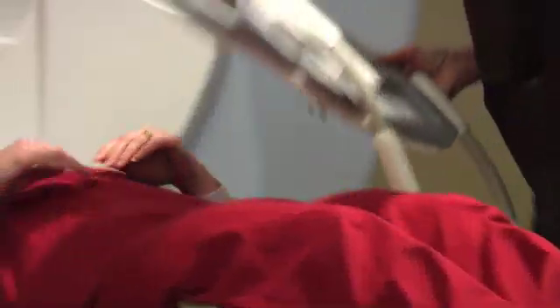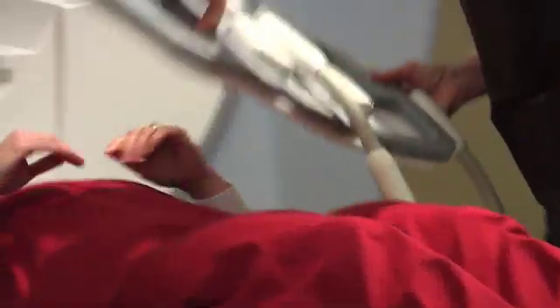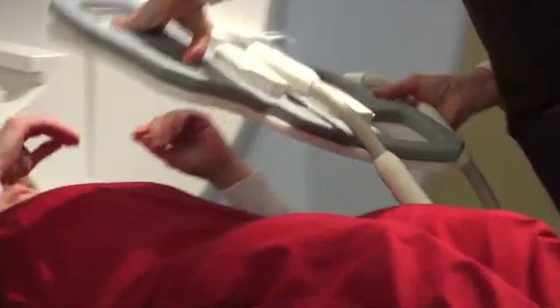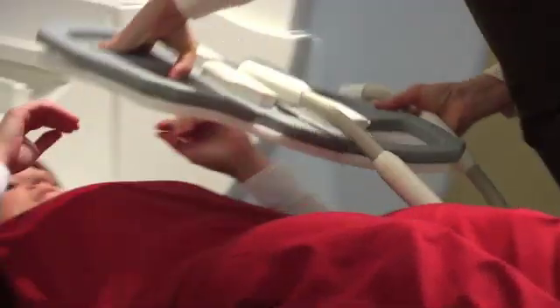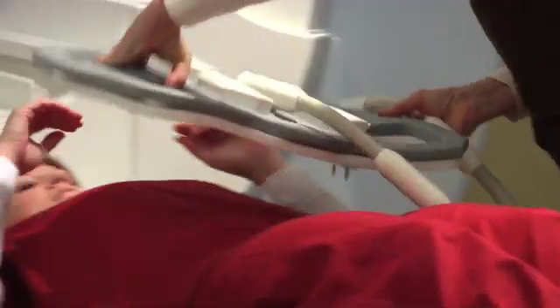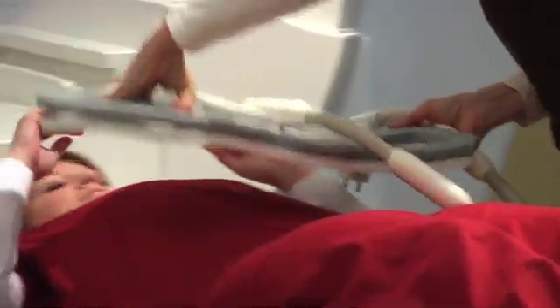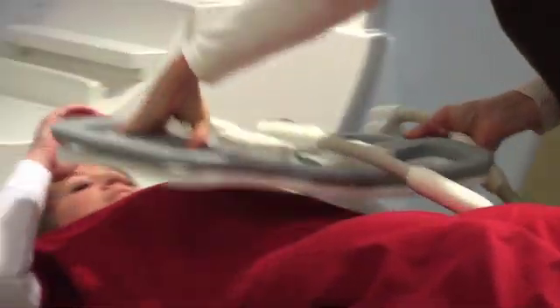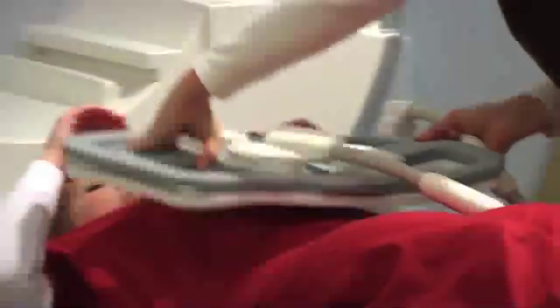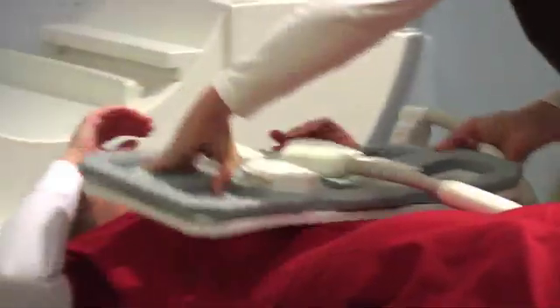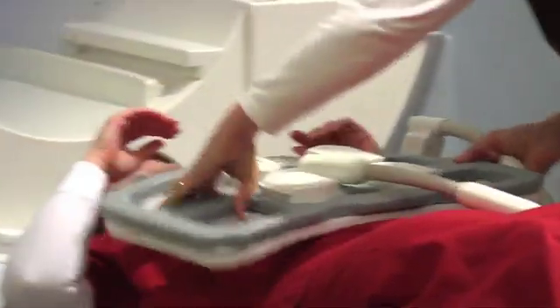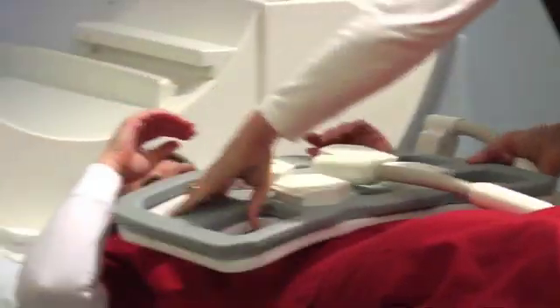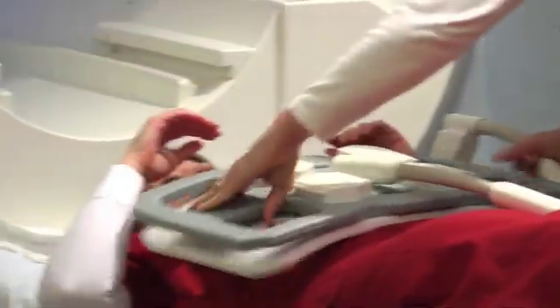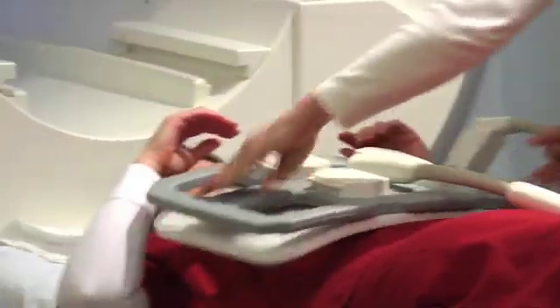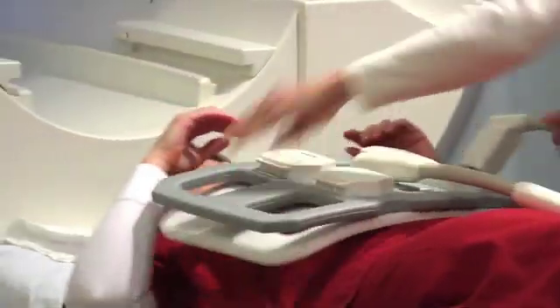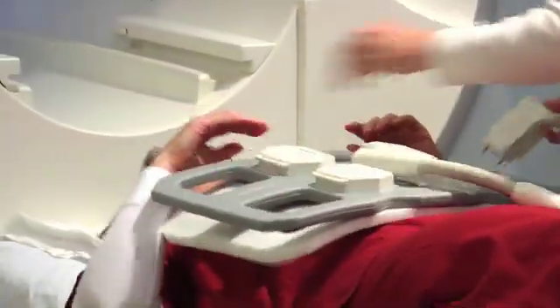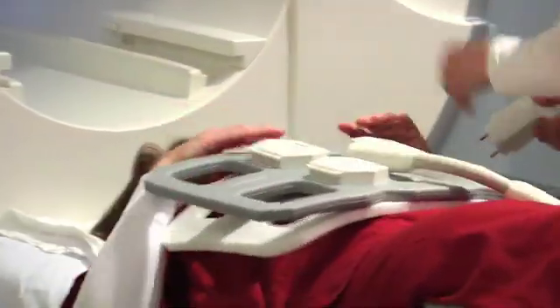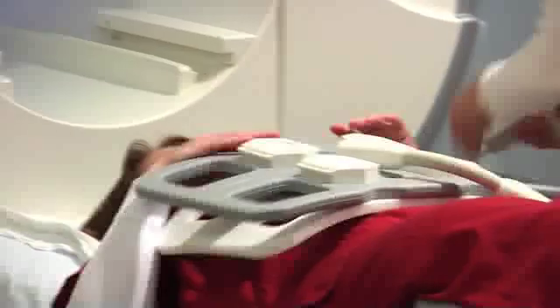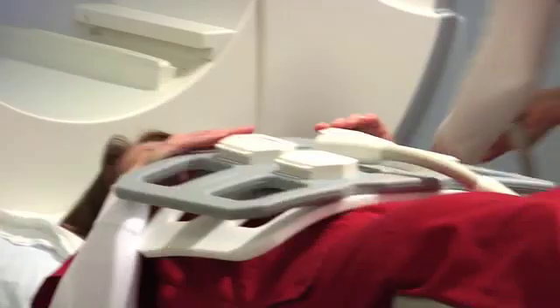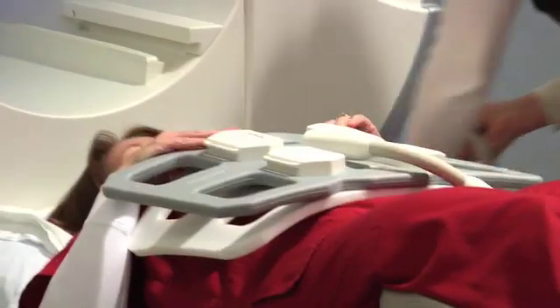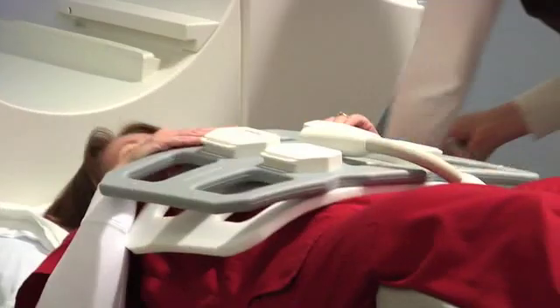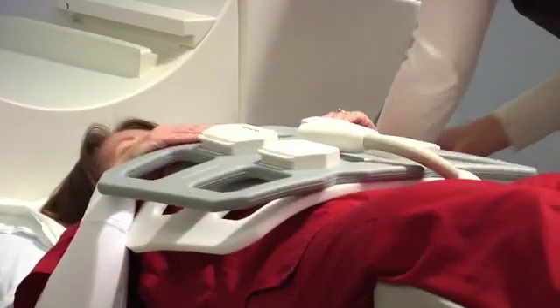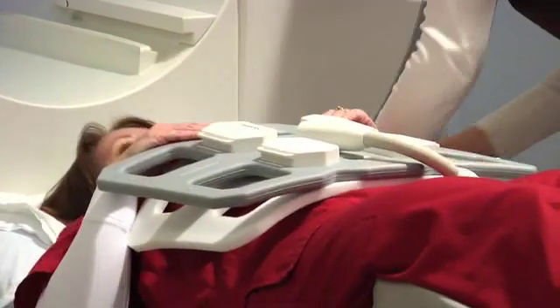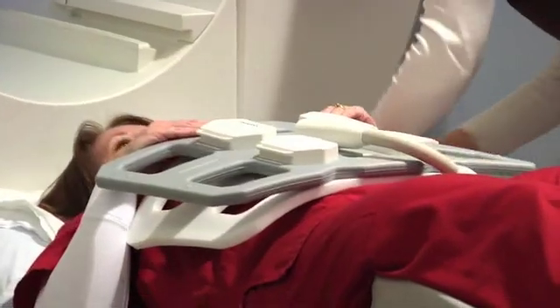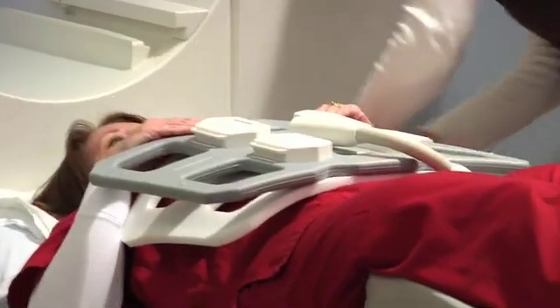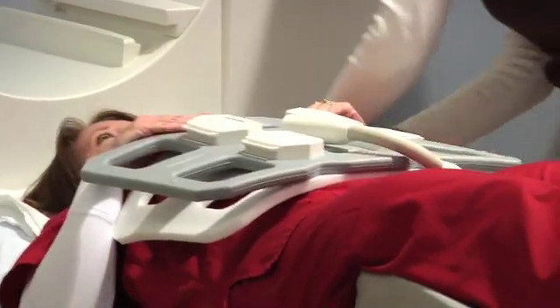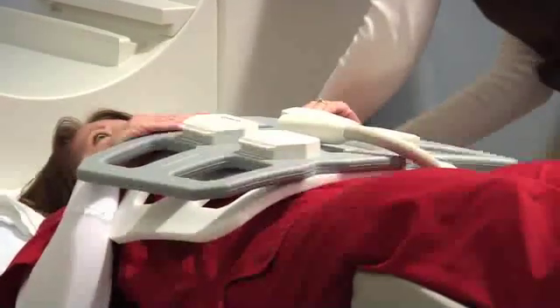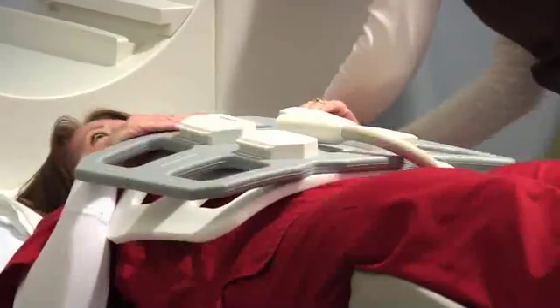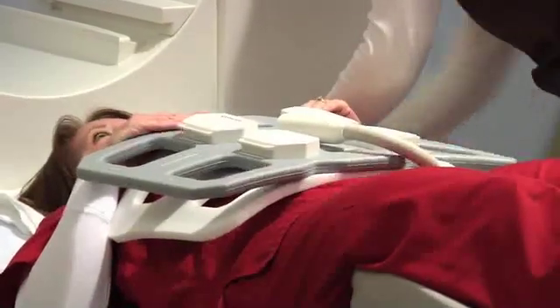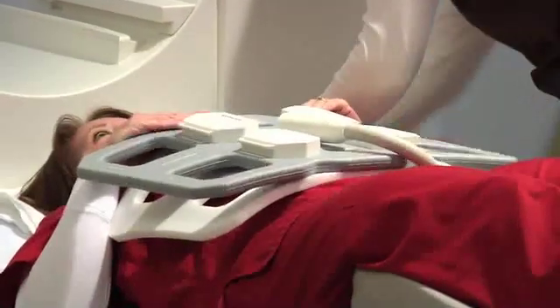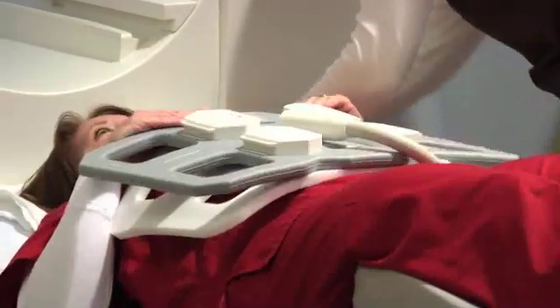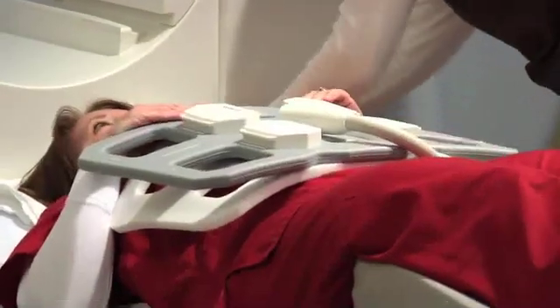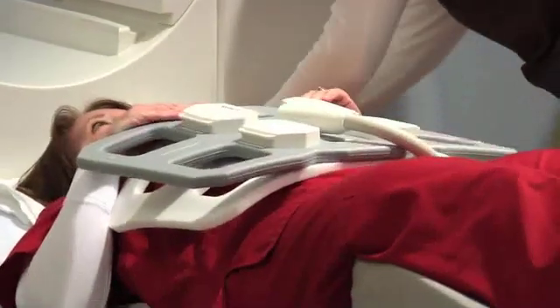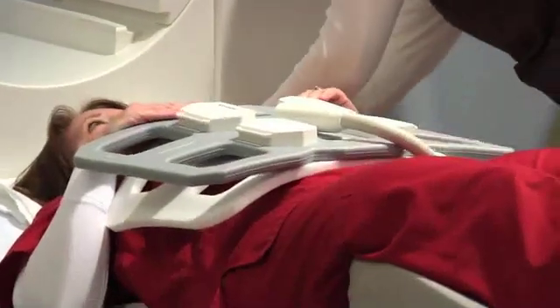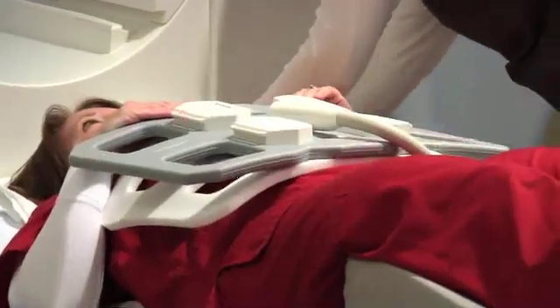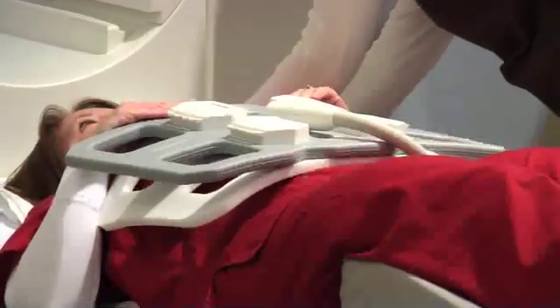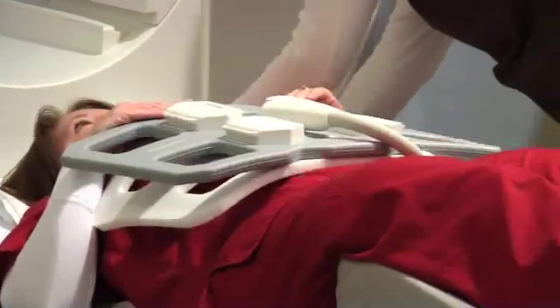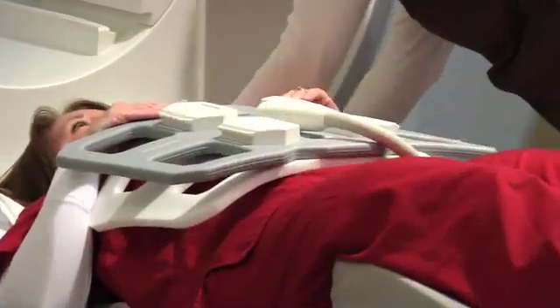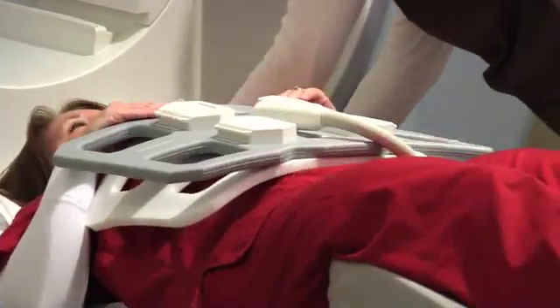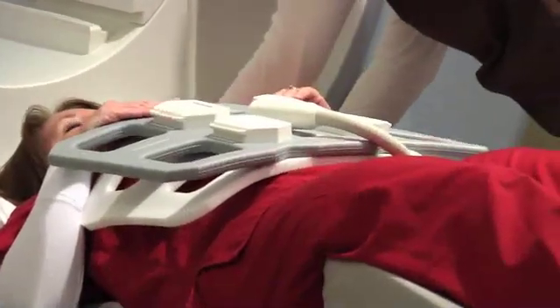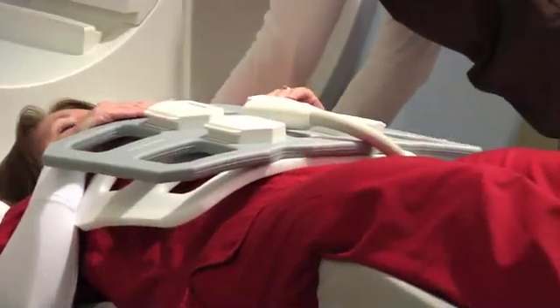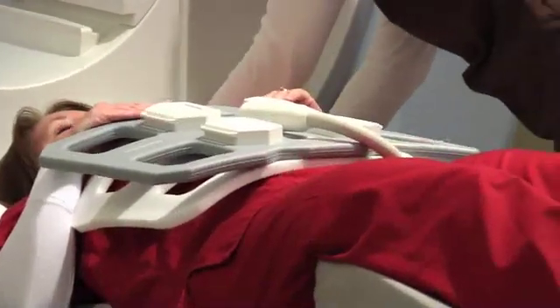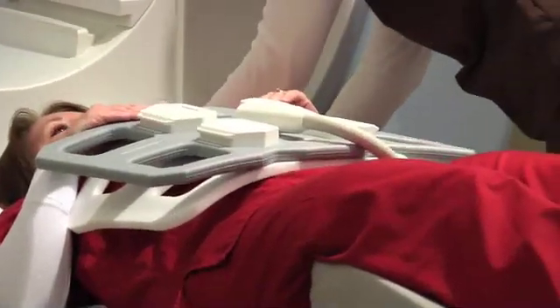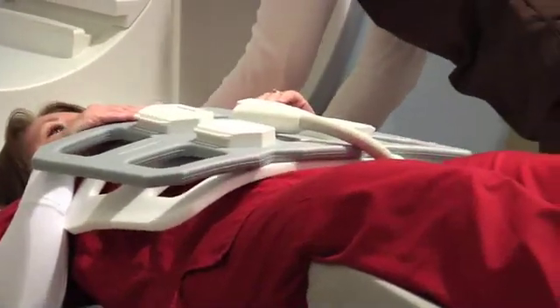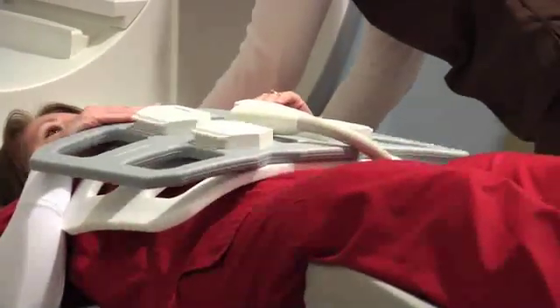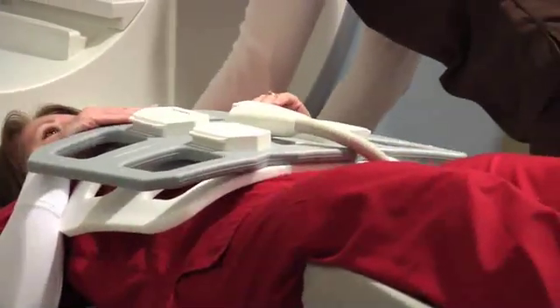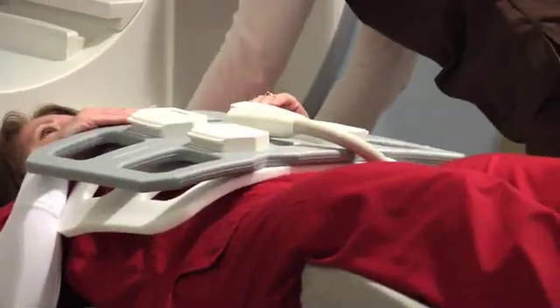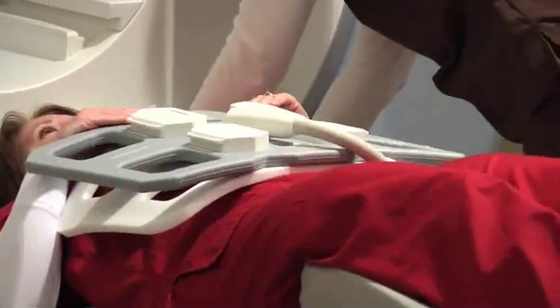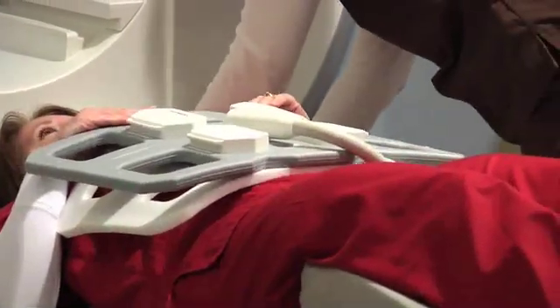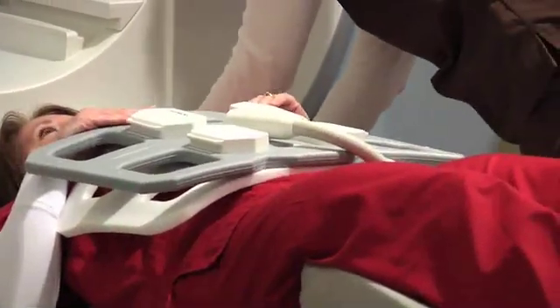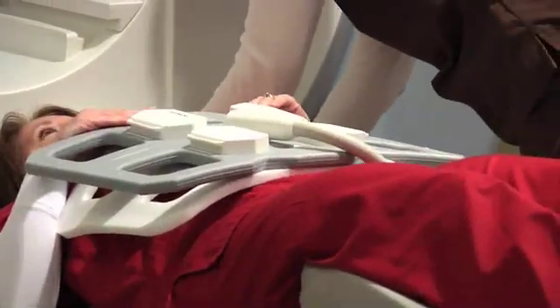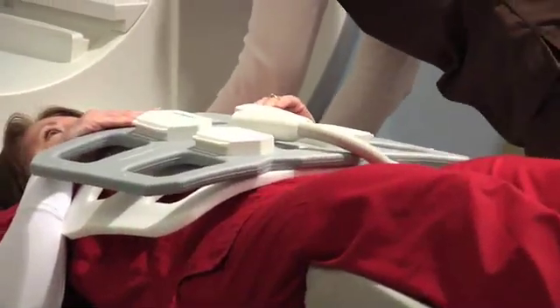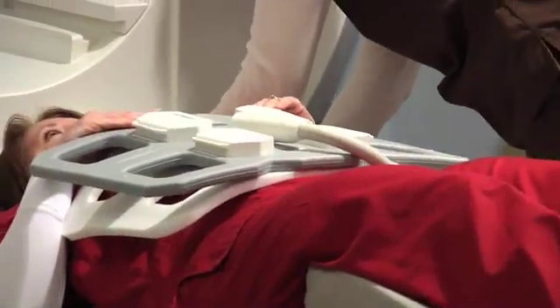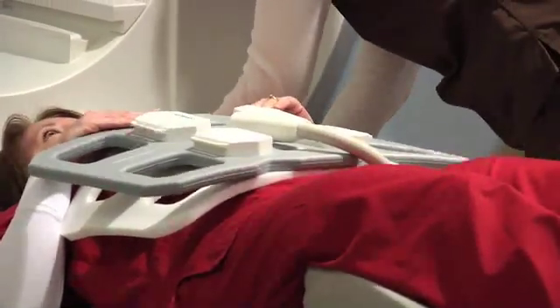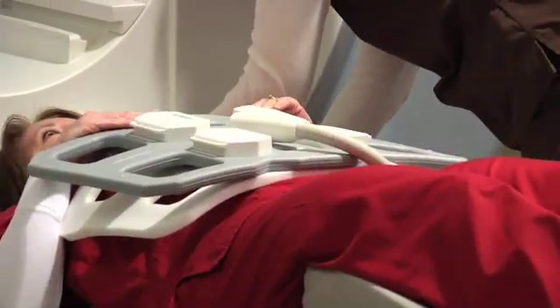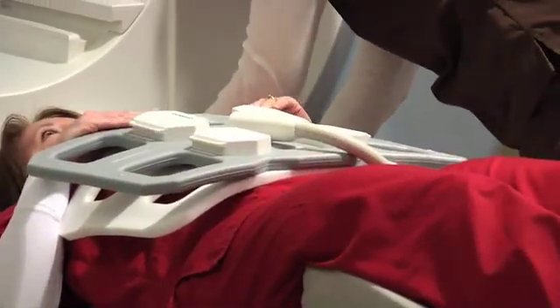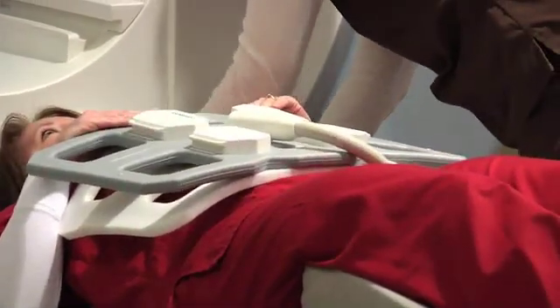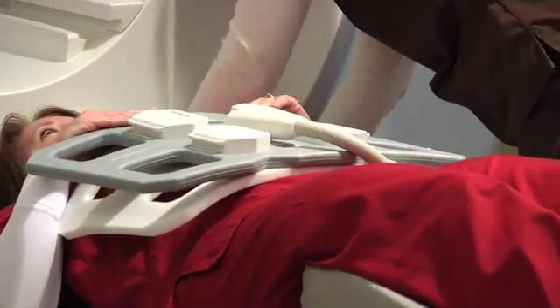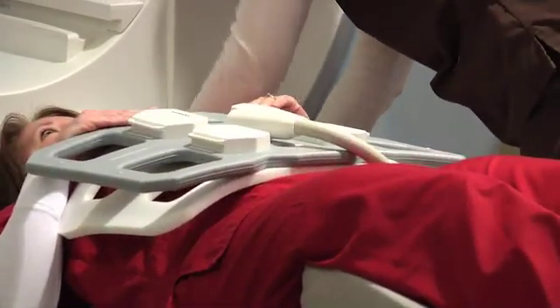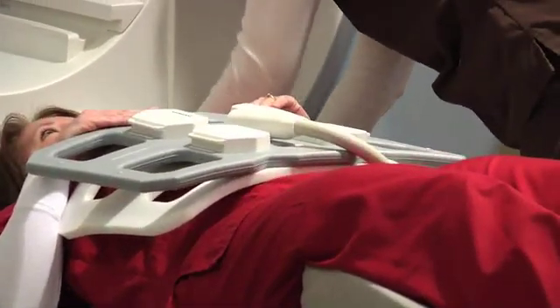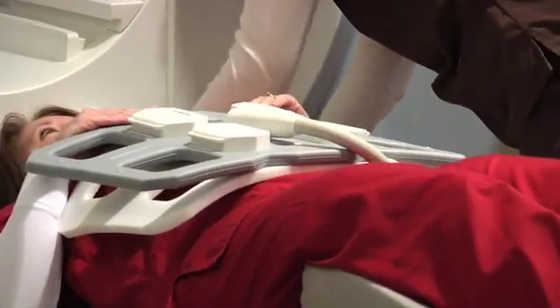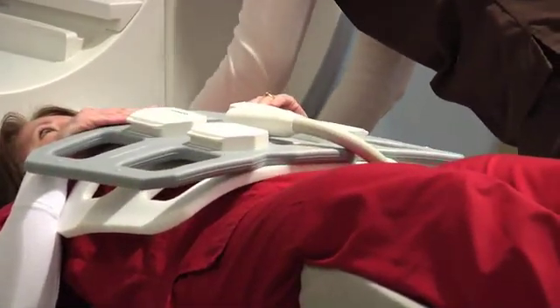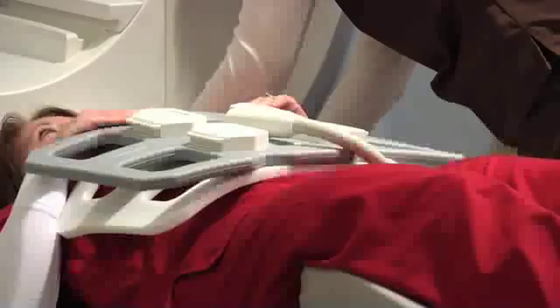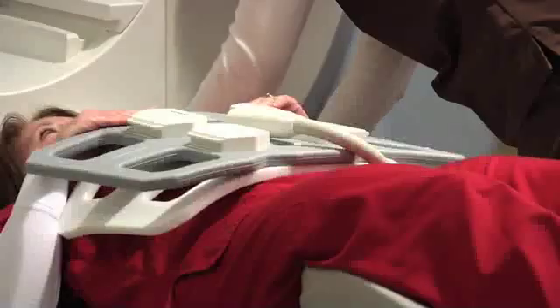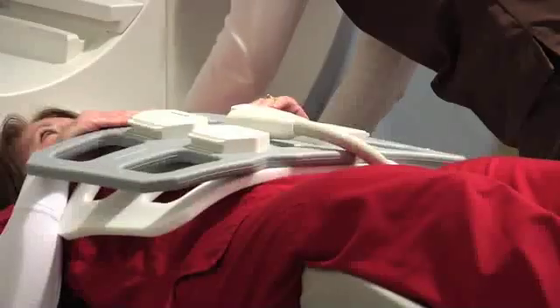Once positioned on the table, a coil will be placed on your abdomen. A coil is nothing more than a fancy antenna that collects the MRI data.